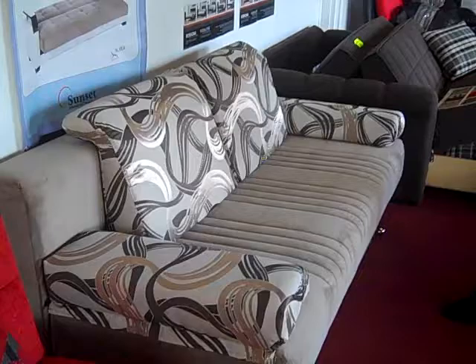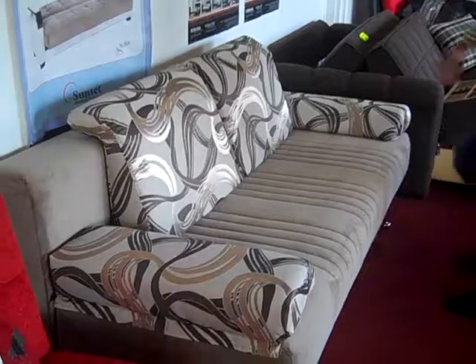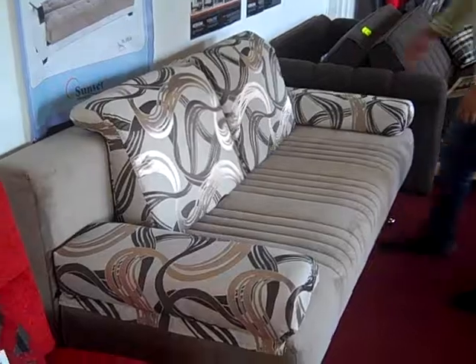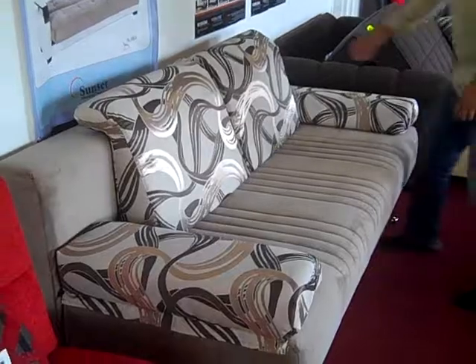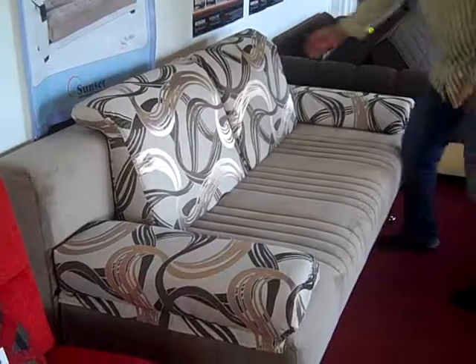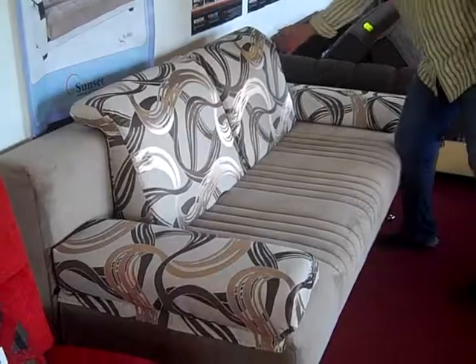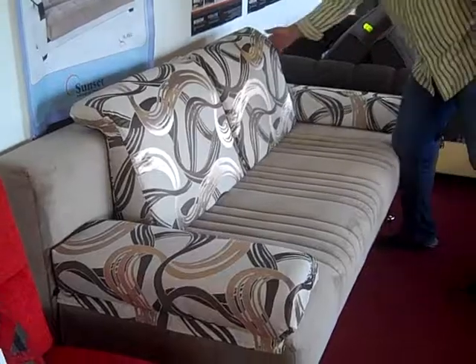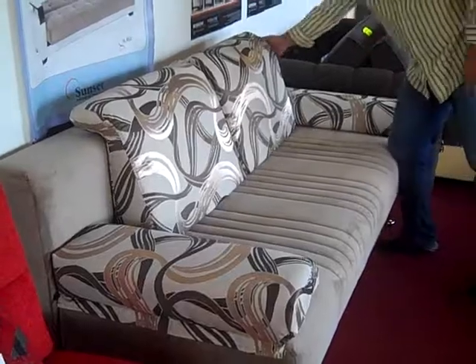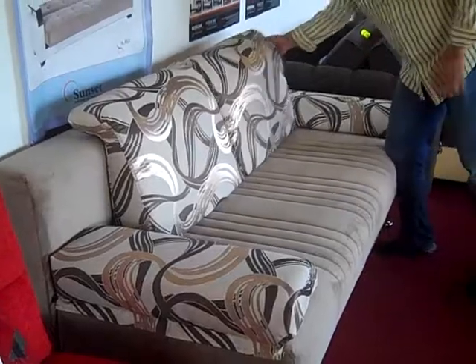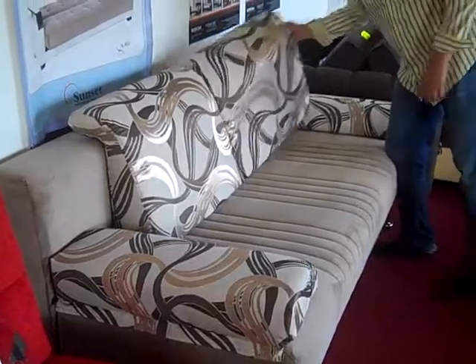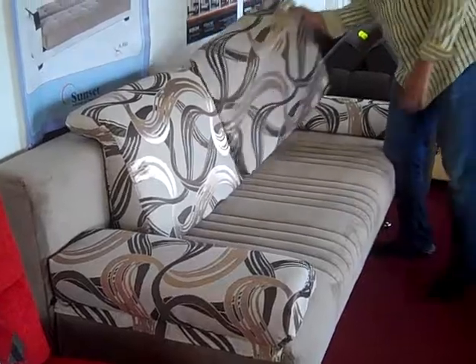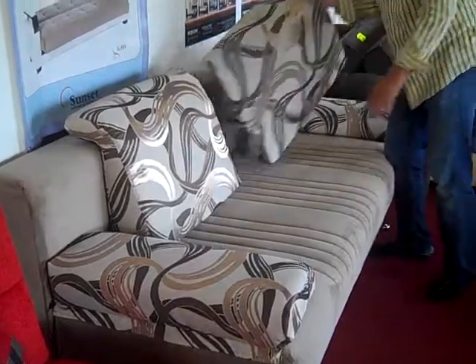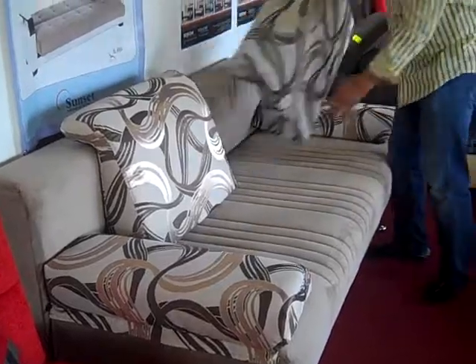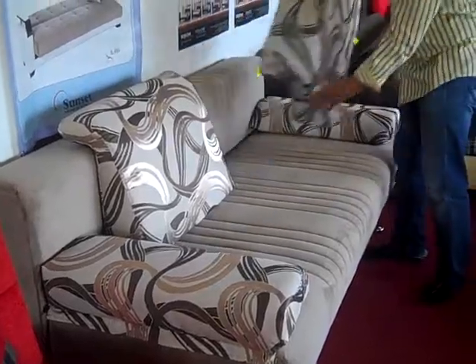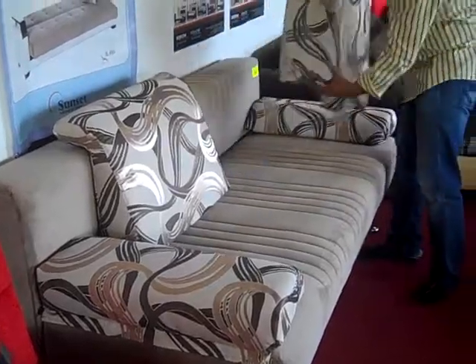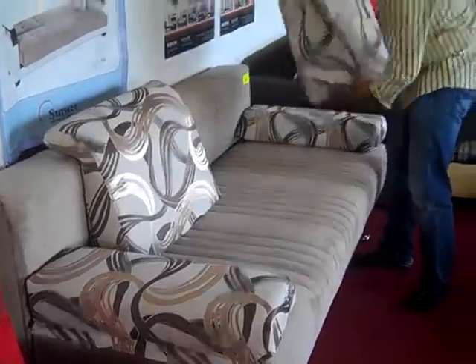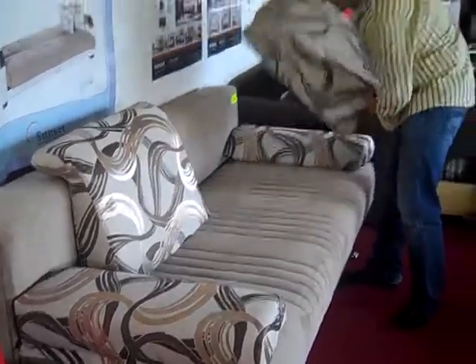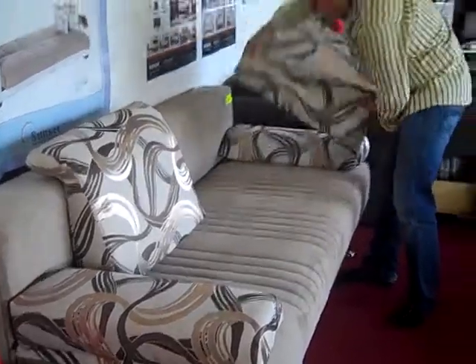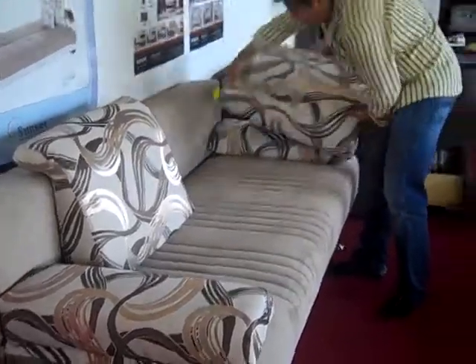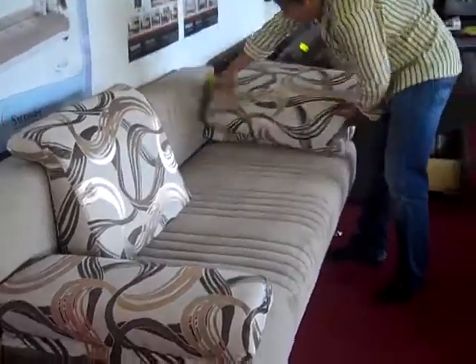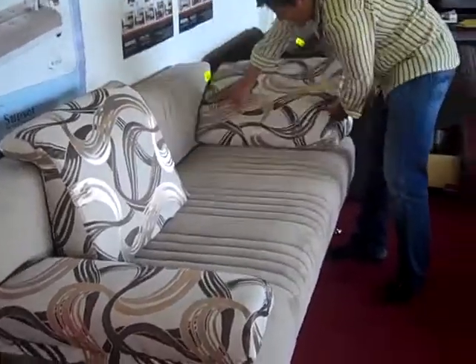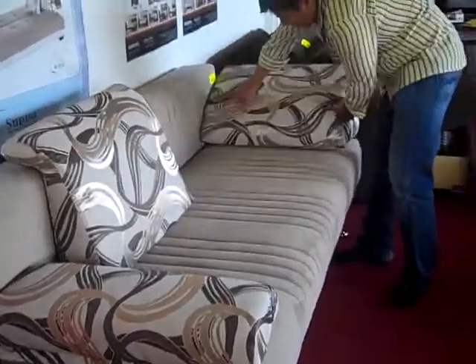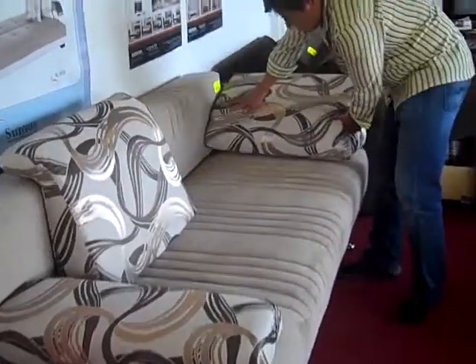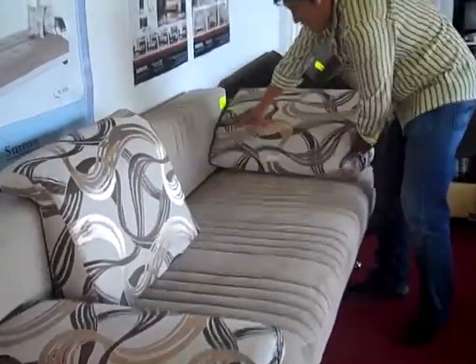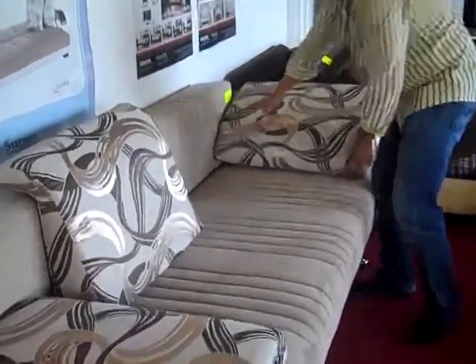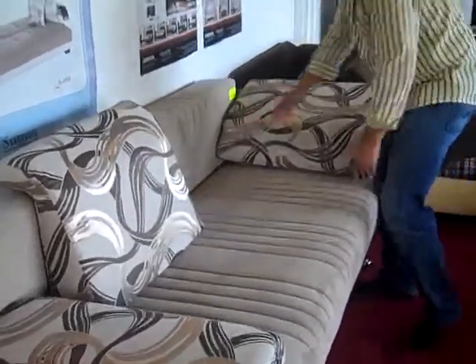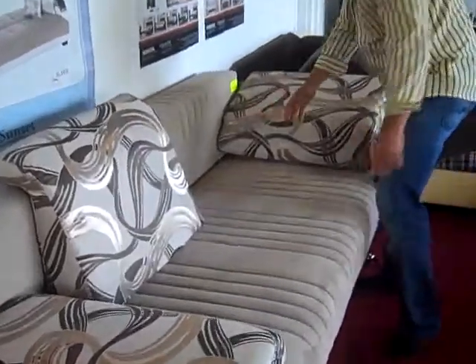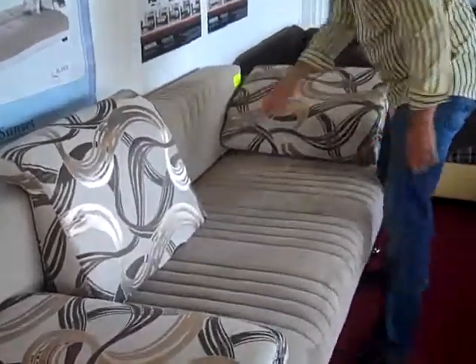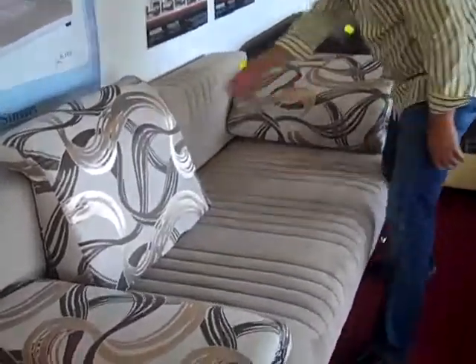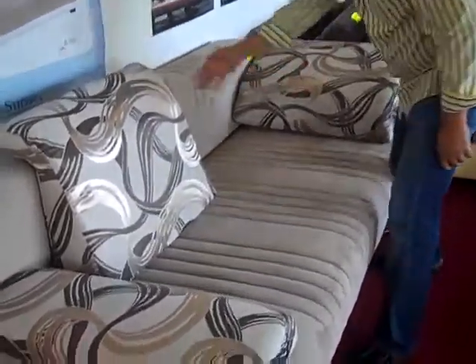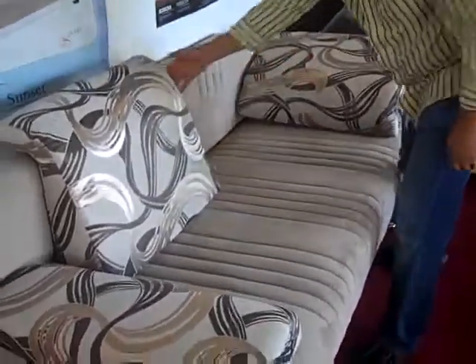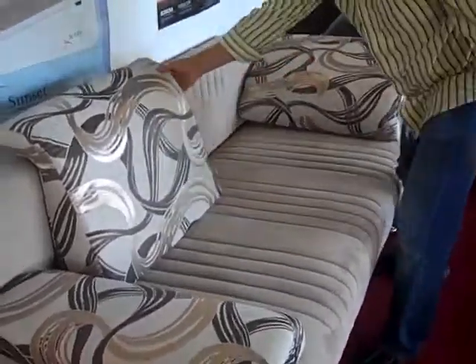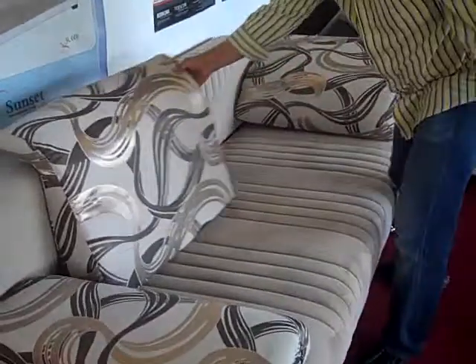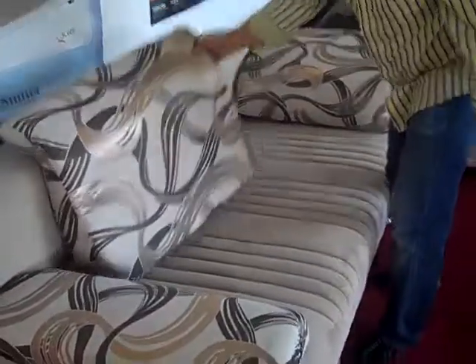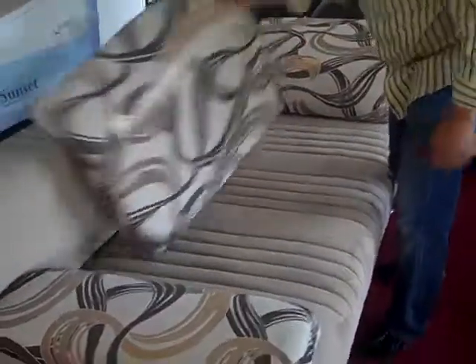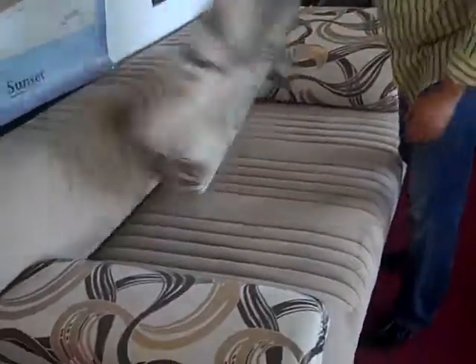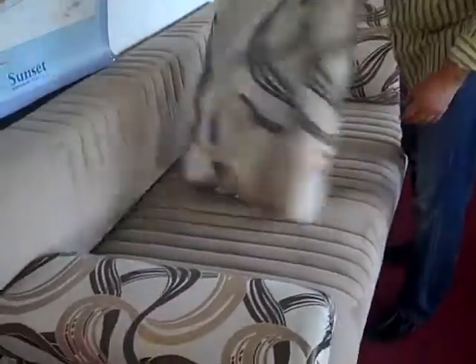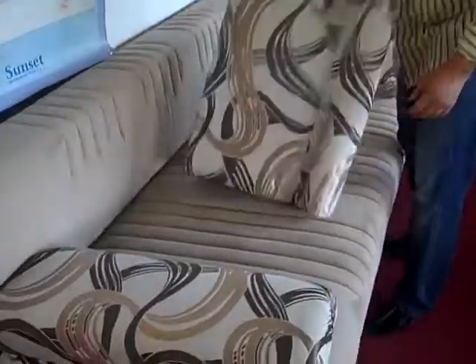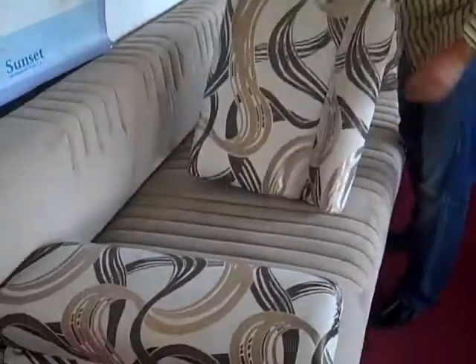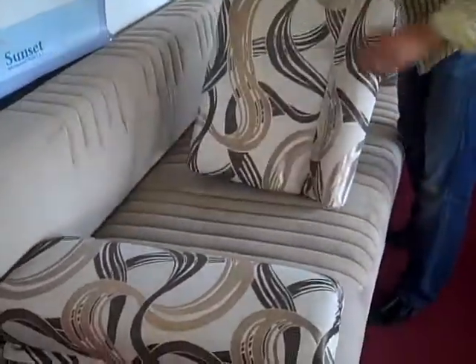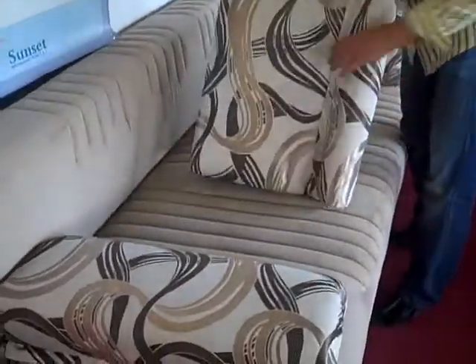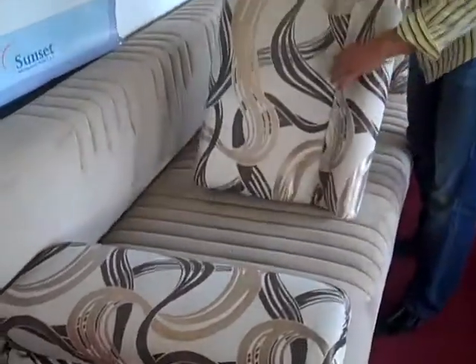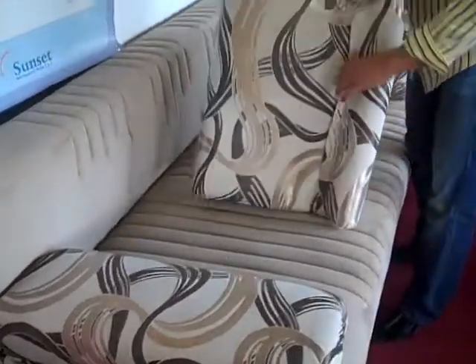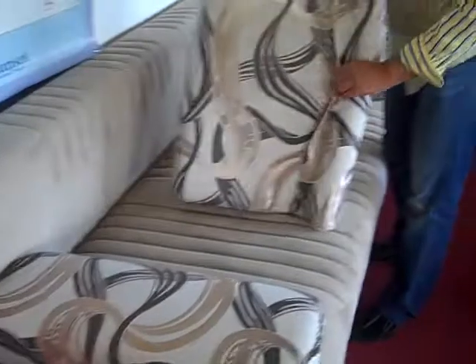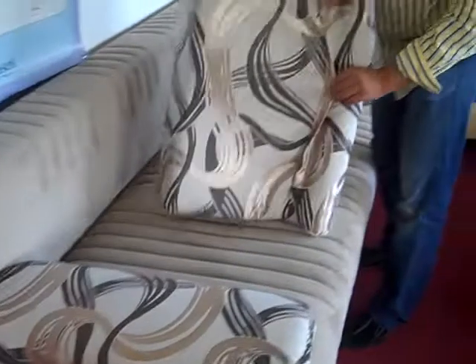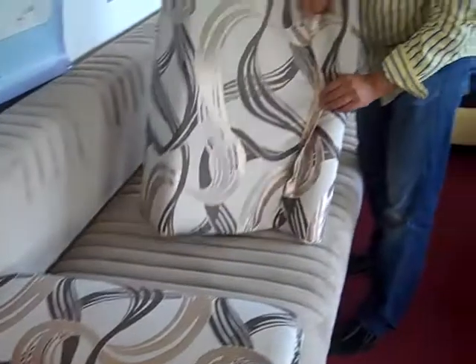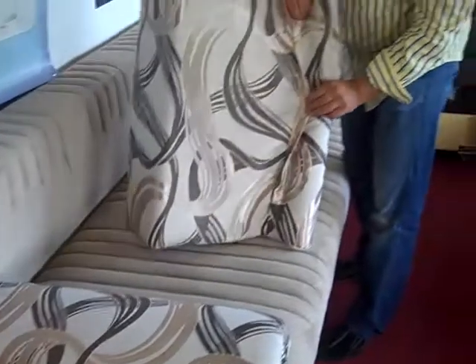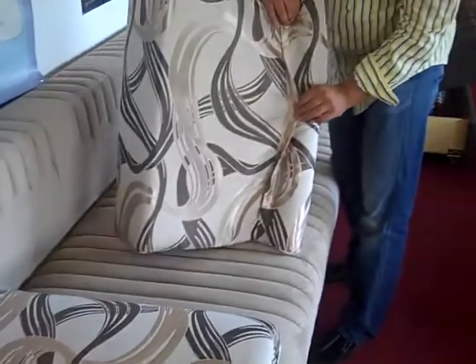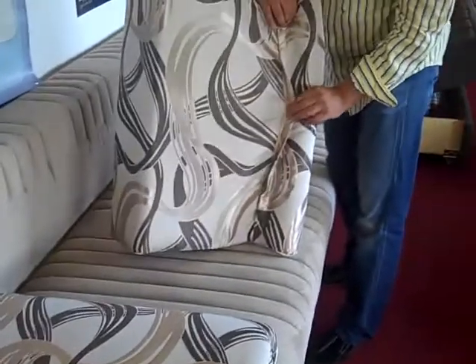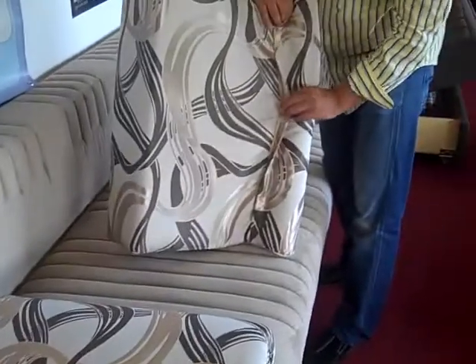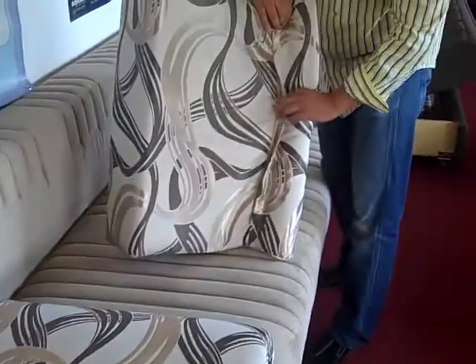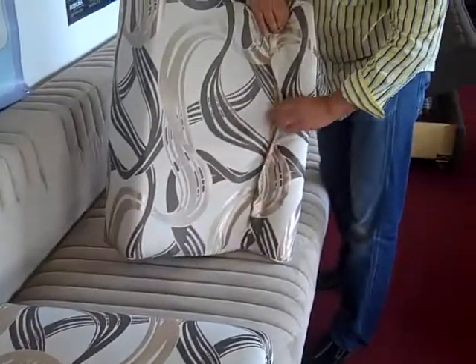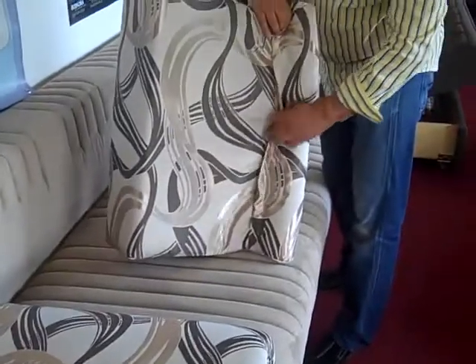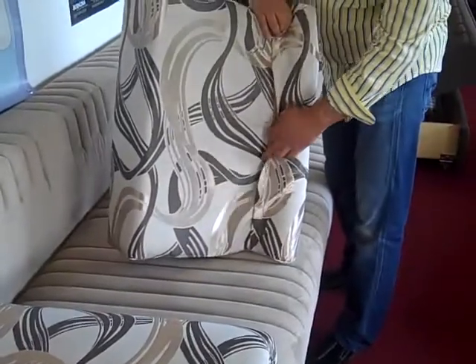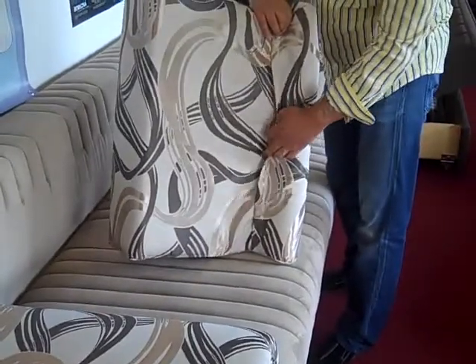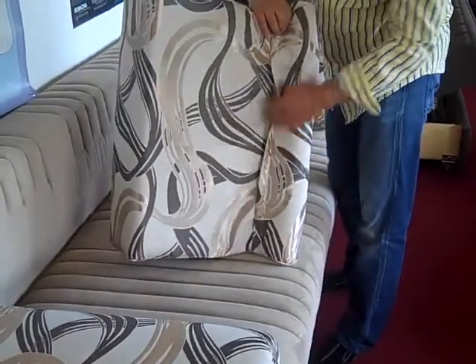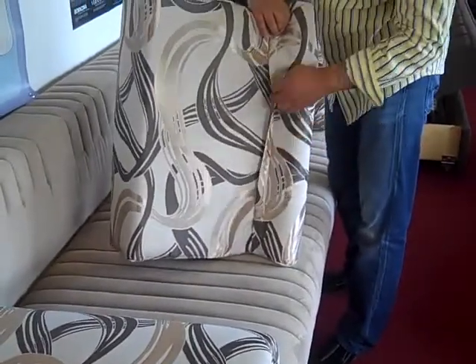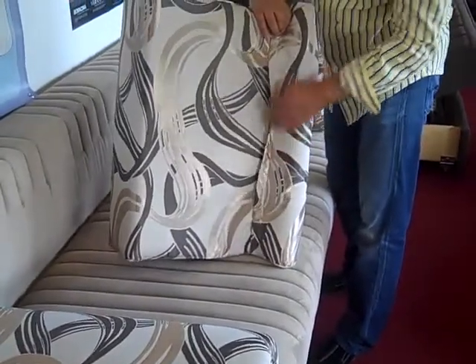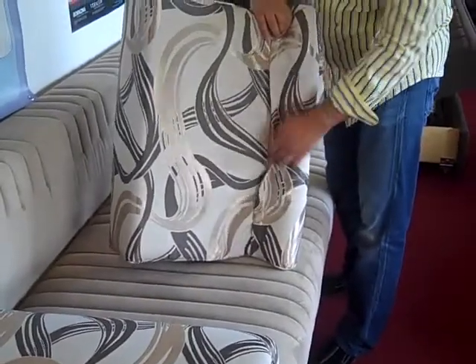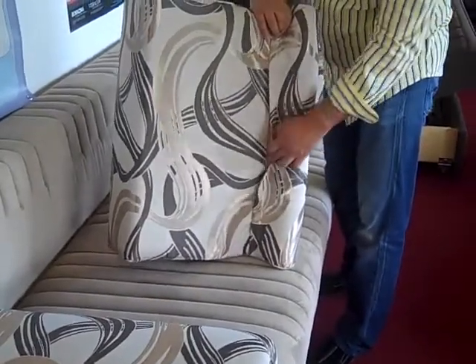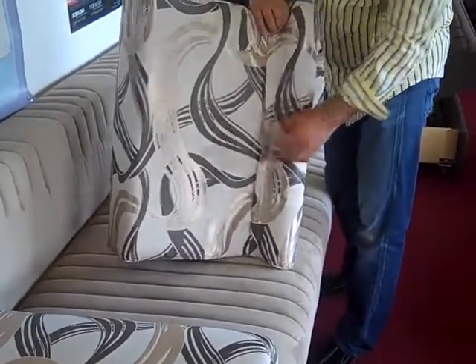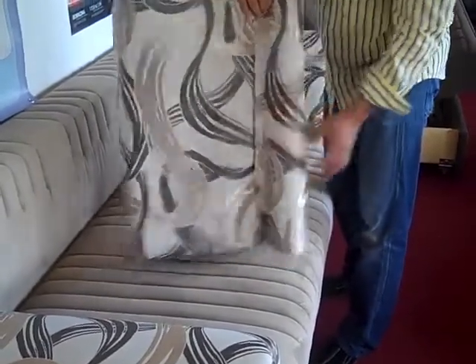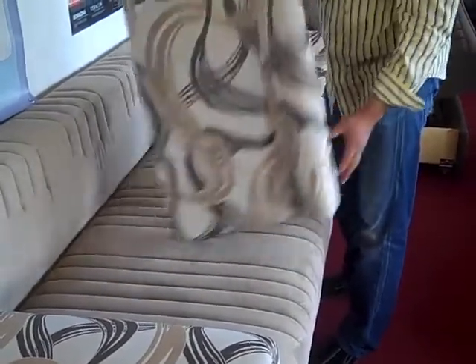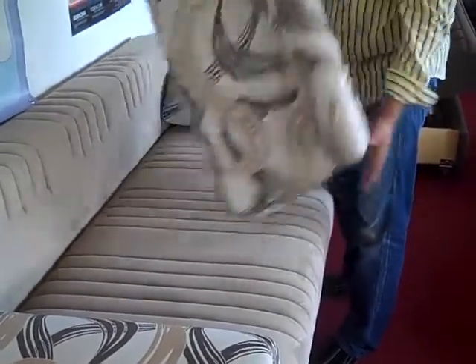To open this unit, first remove both pillows. As you can tell, there's a zipper on each pillow to allow you to remove the pillowcase for washing.